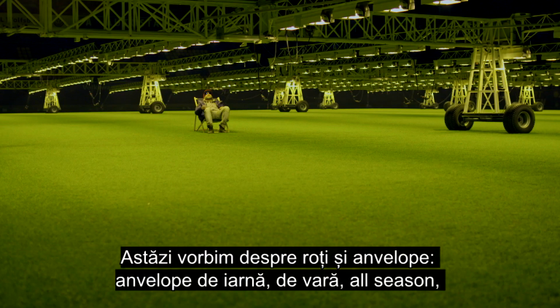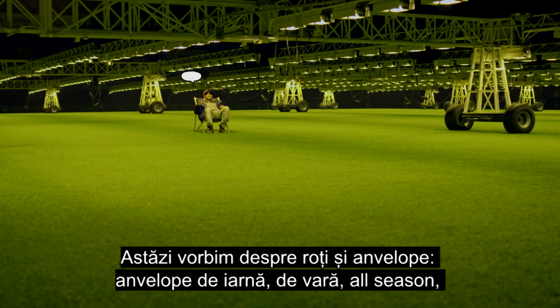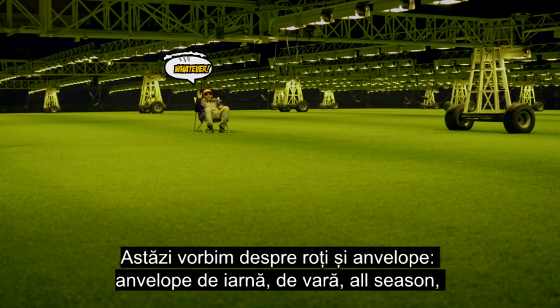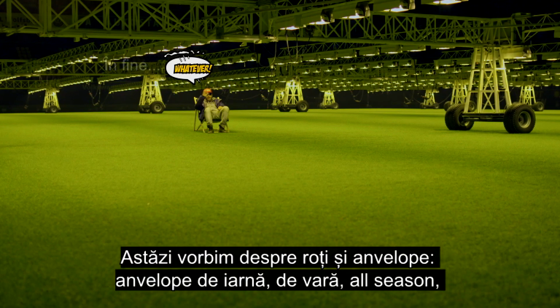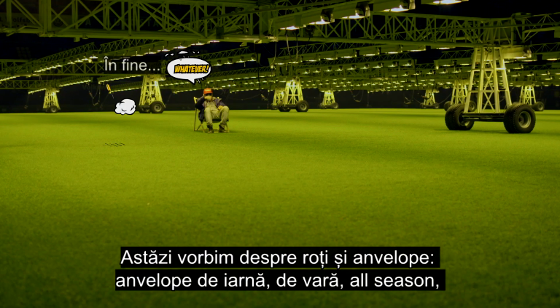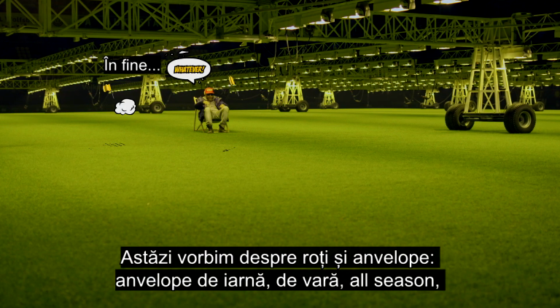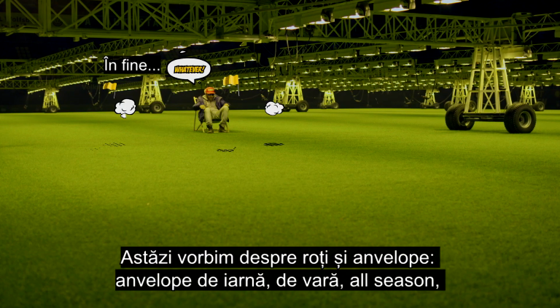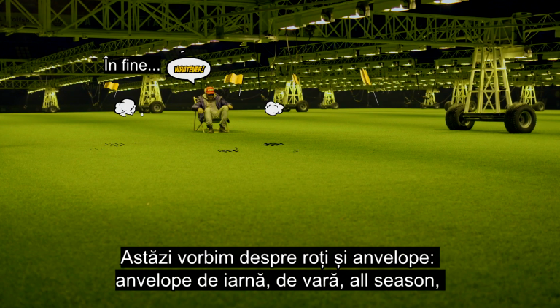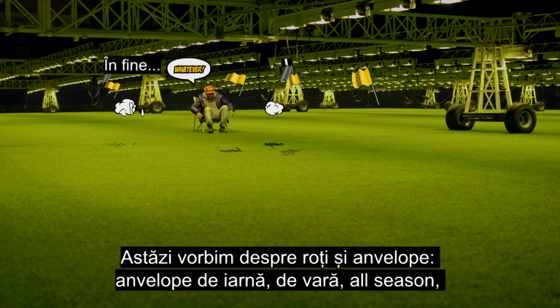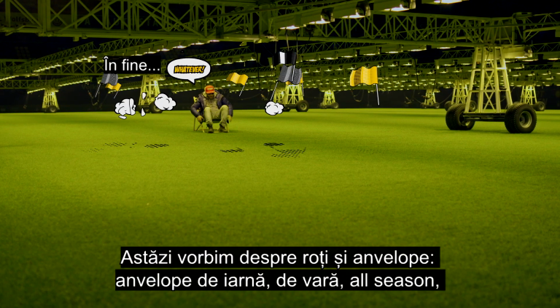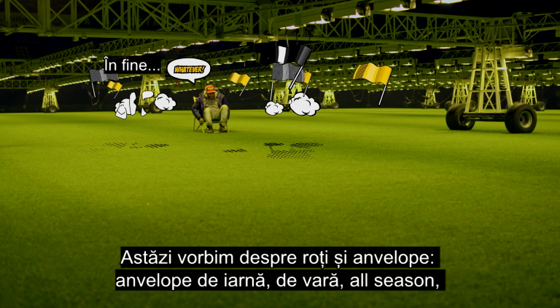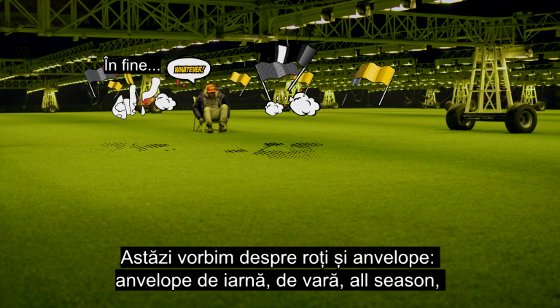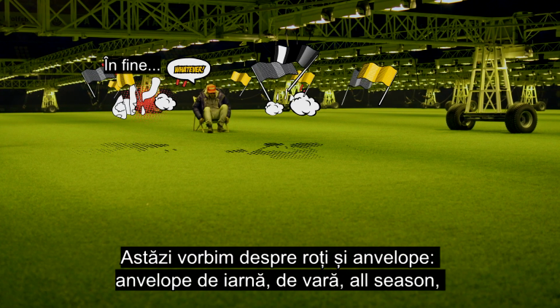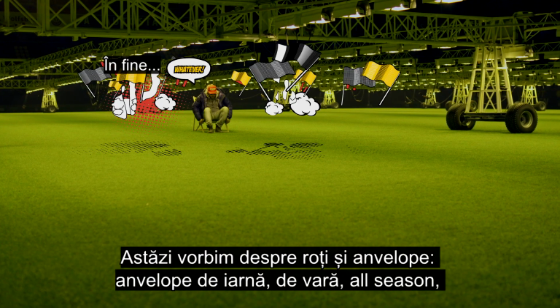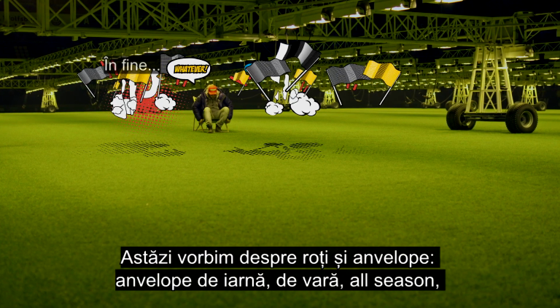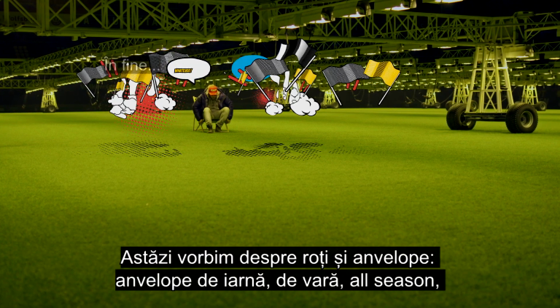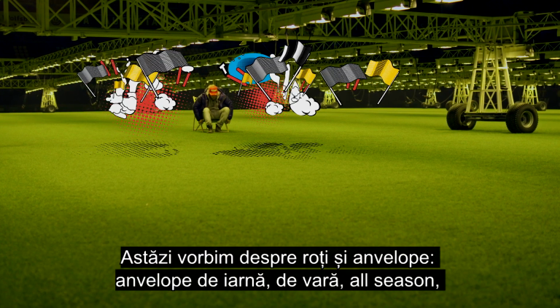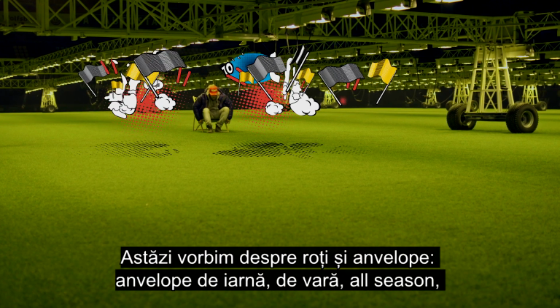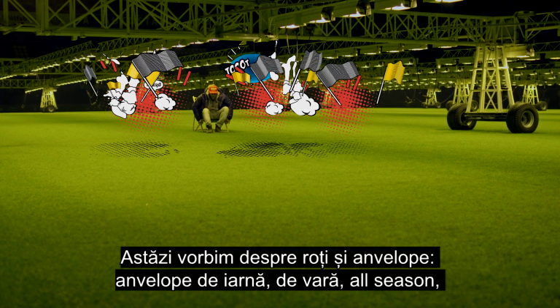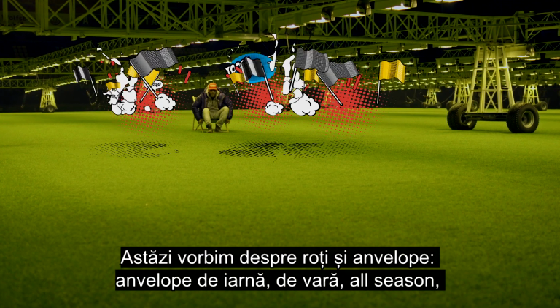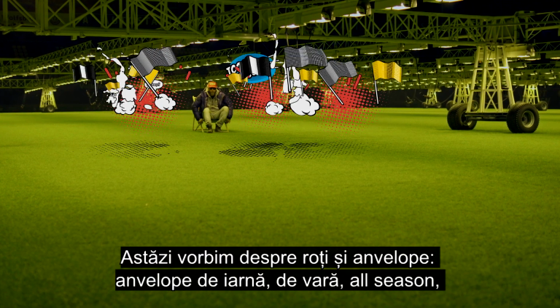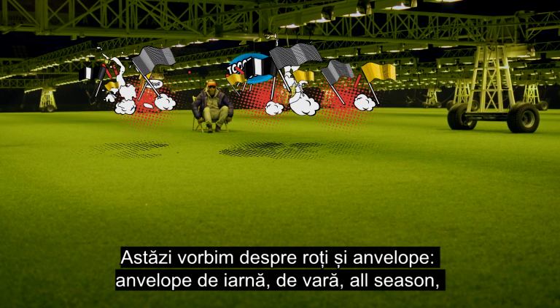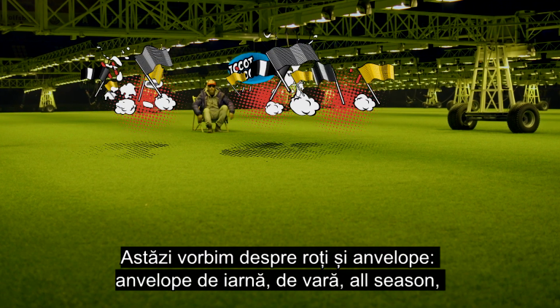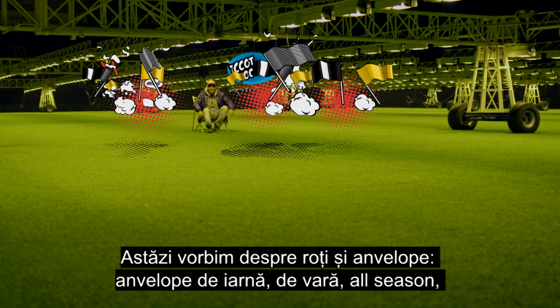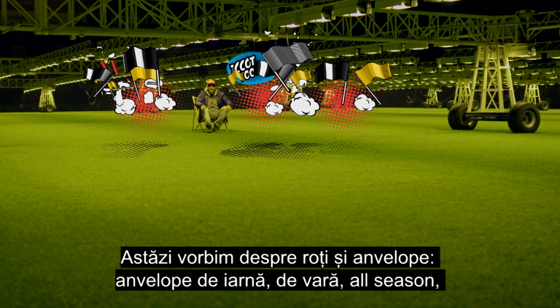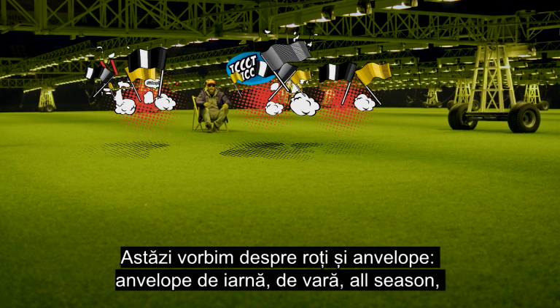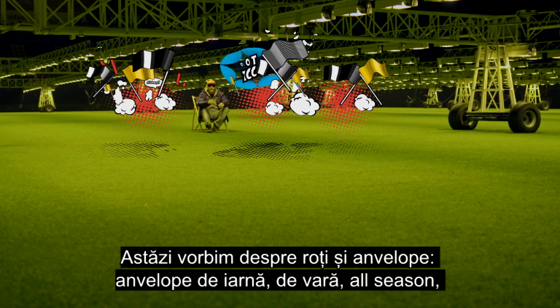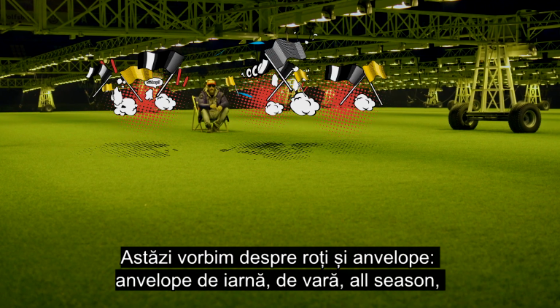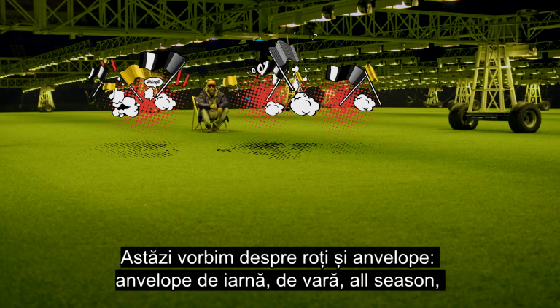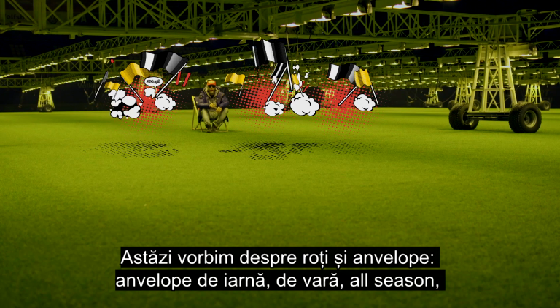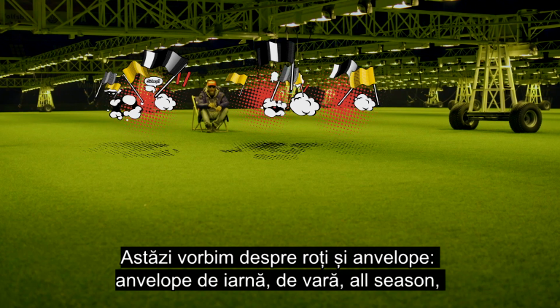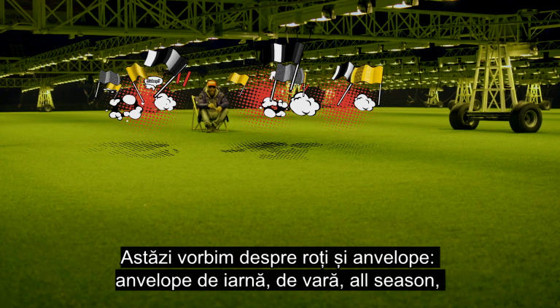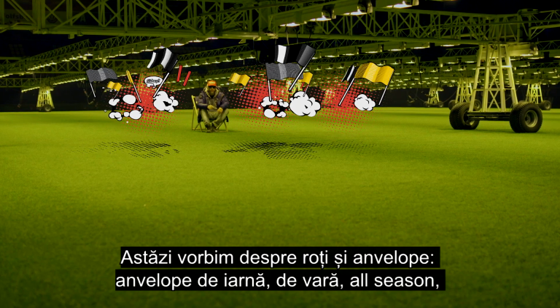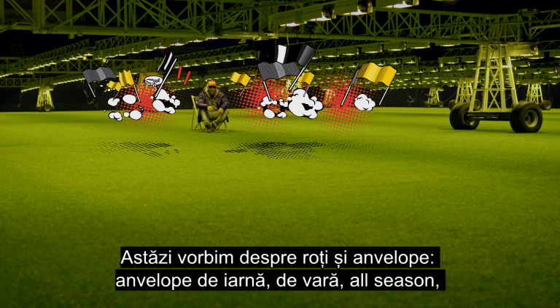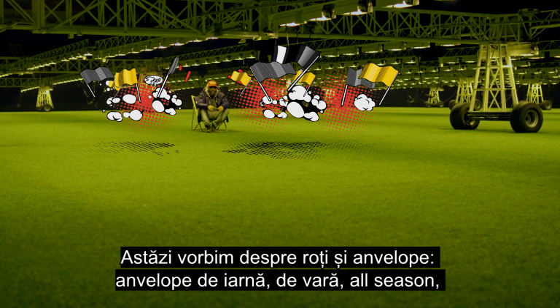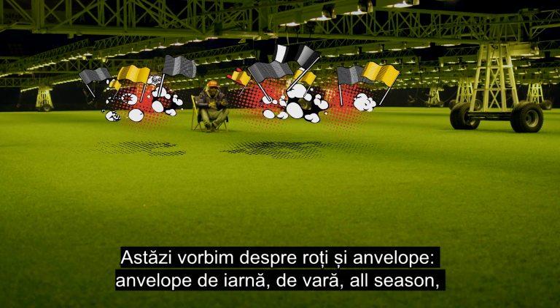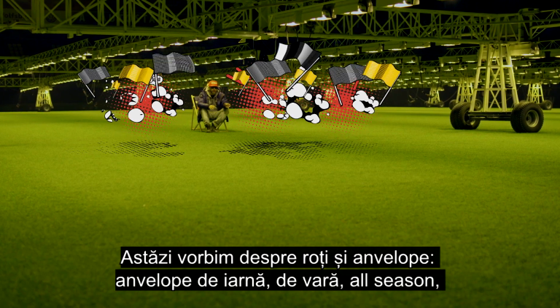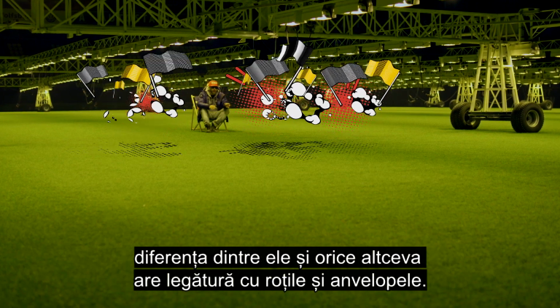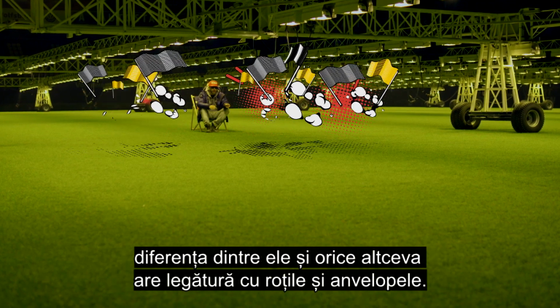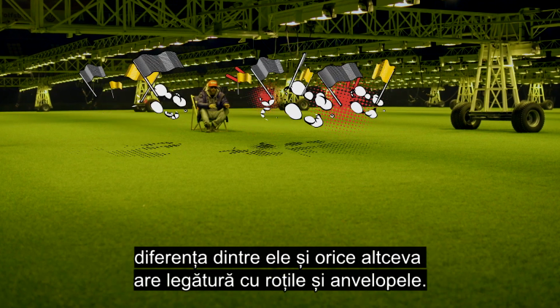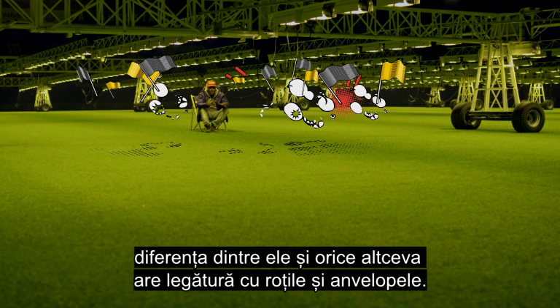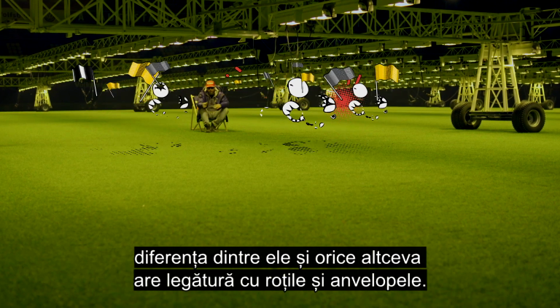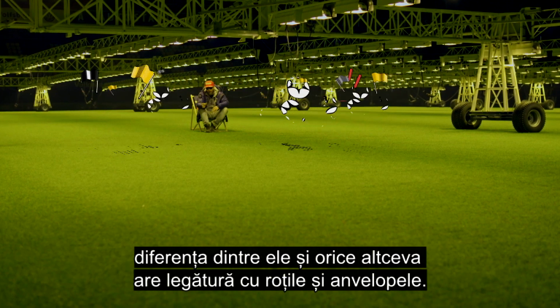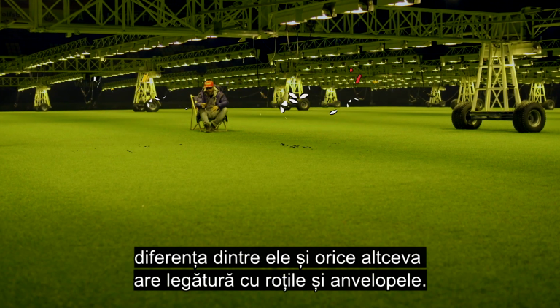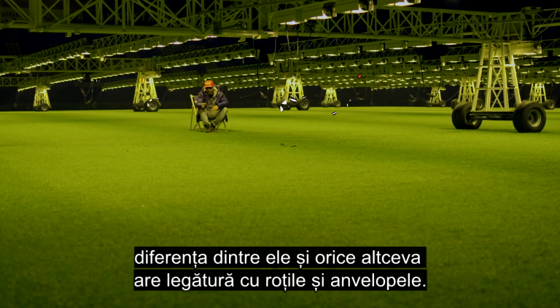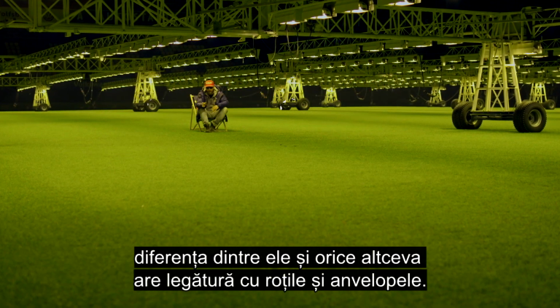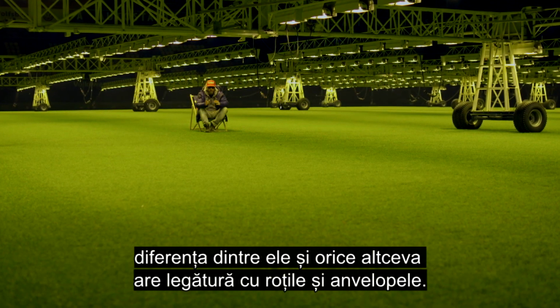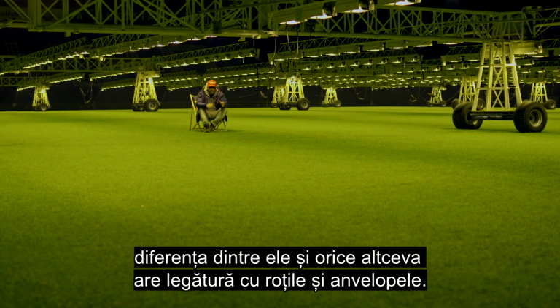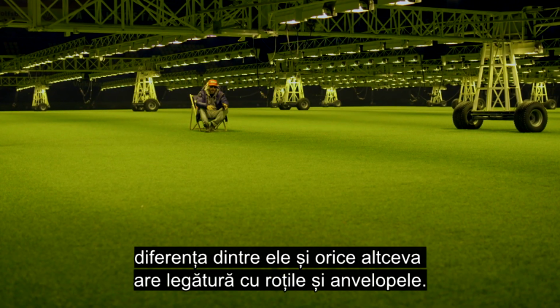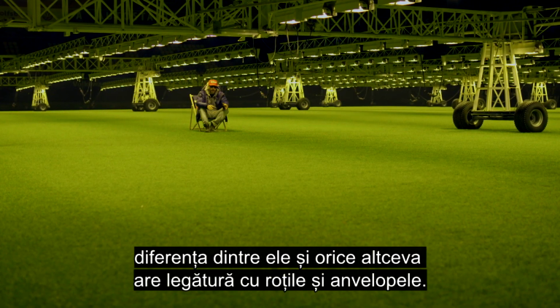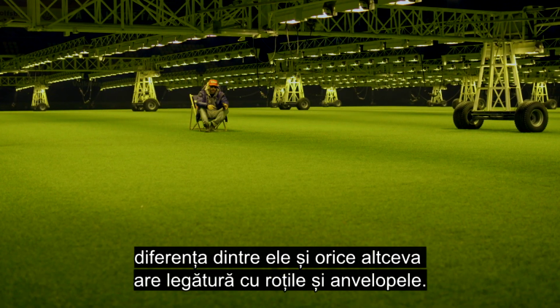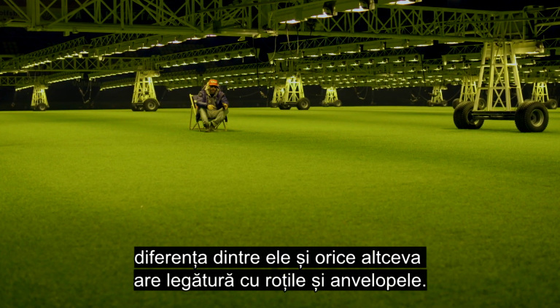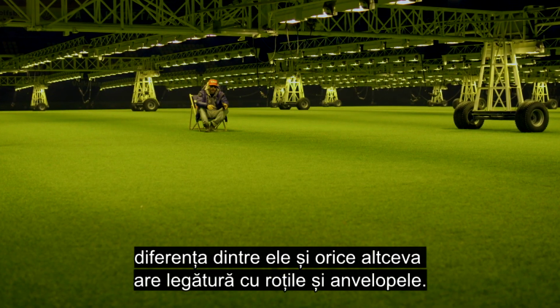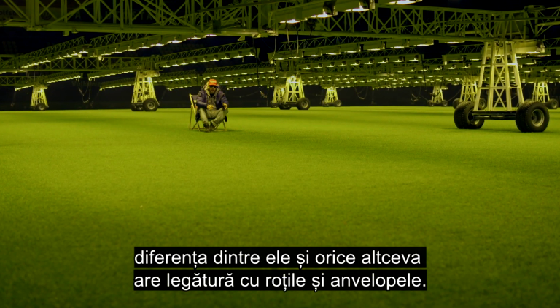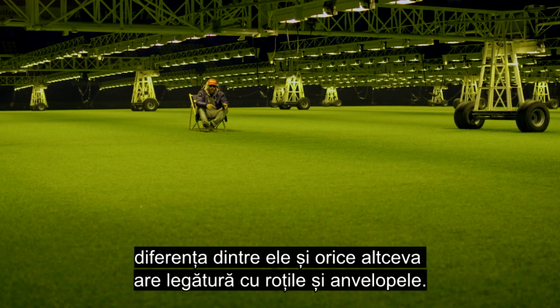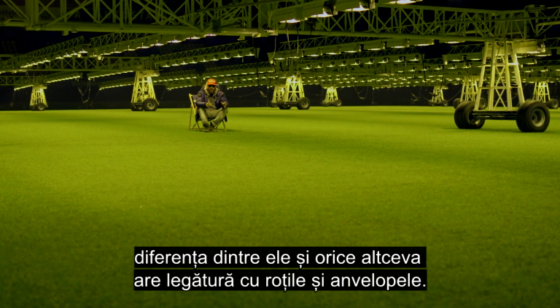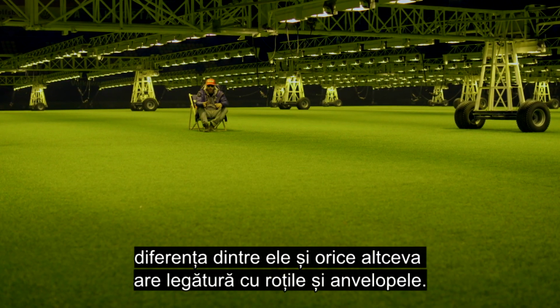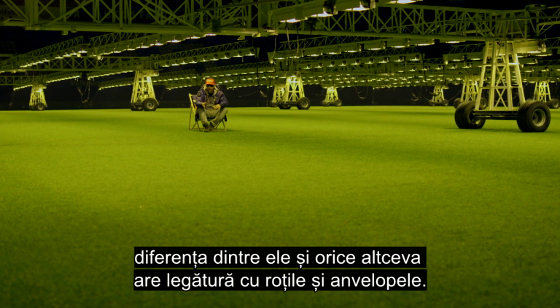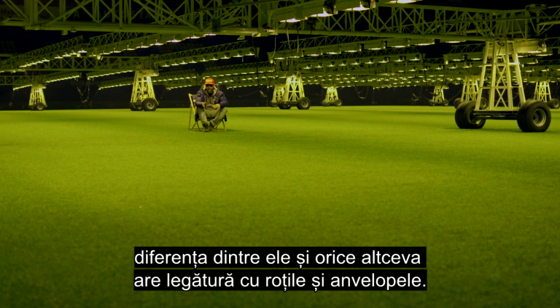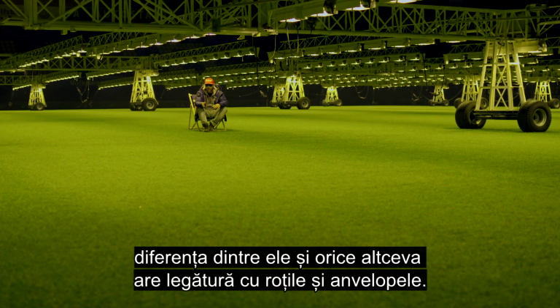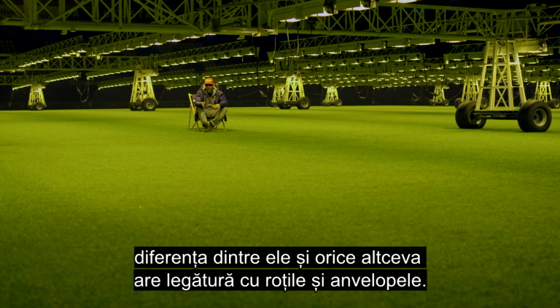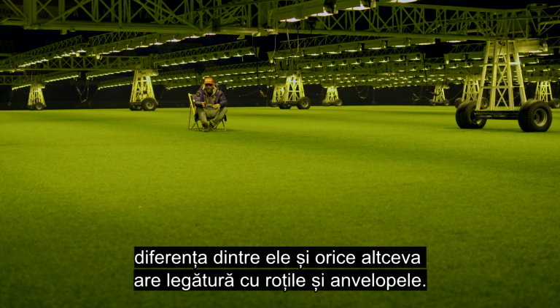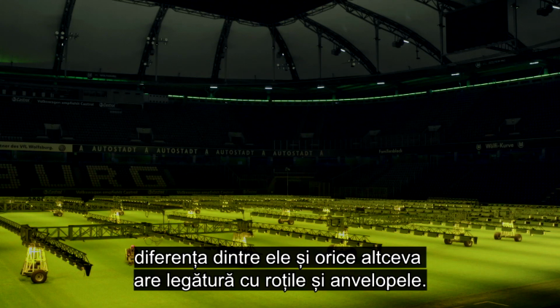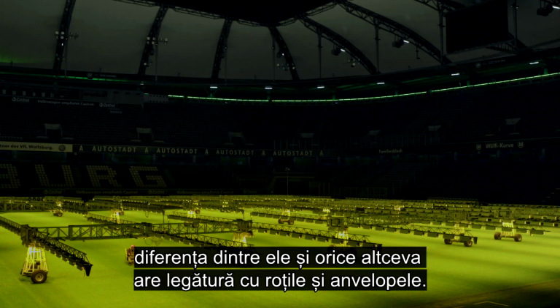Today we're looking at wheels and tires — winter tires, summer tires, all-season tires, and the difference and everything else to do with wheels and tires.